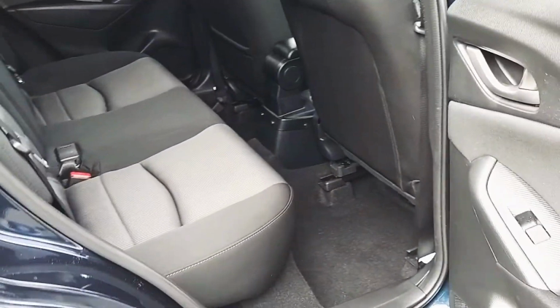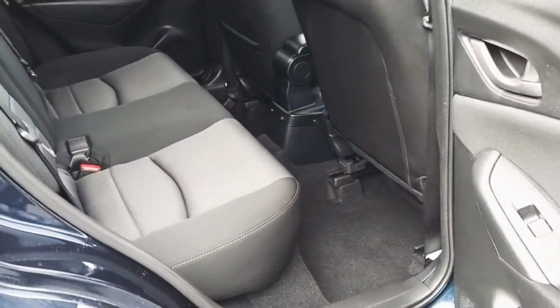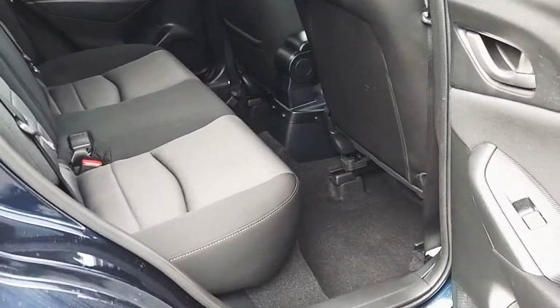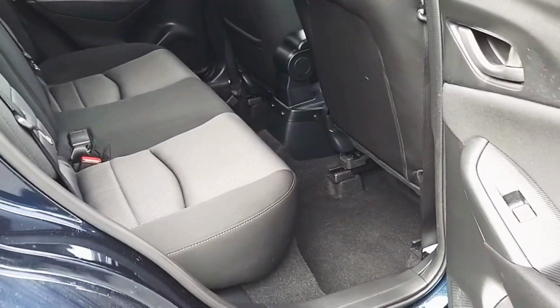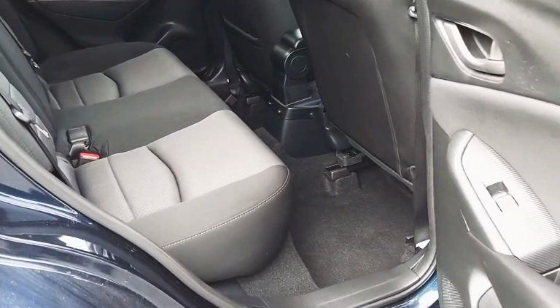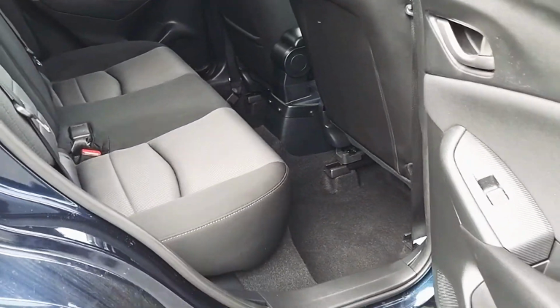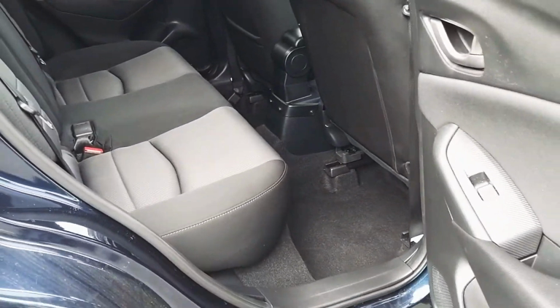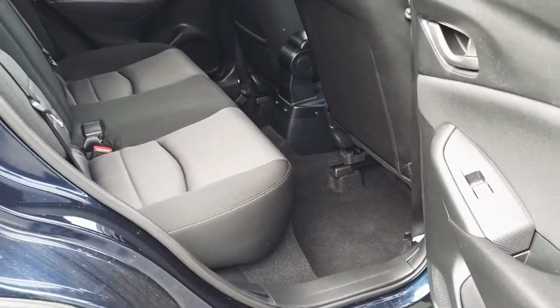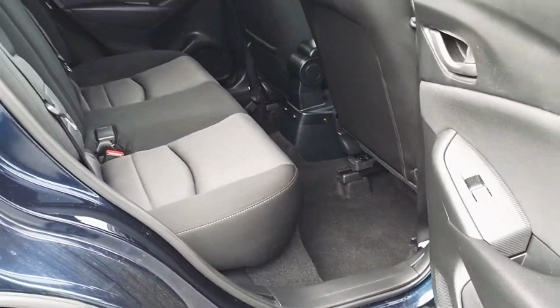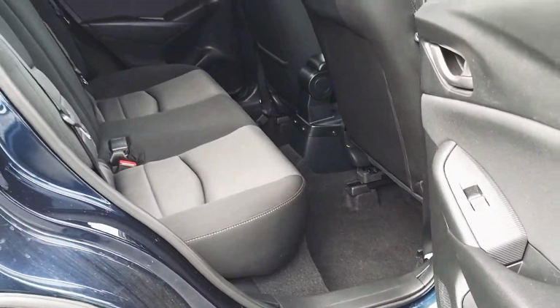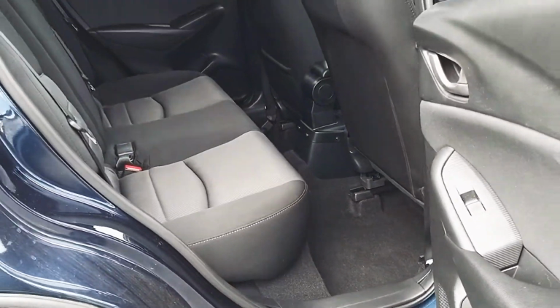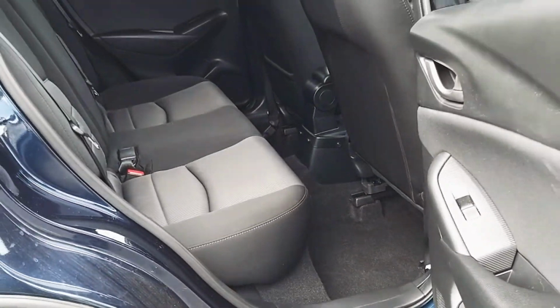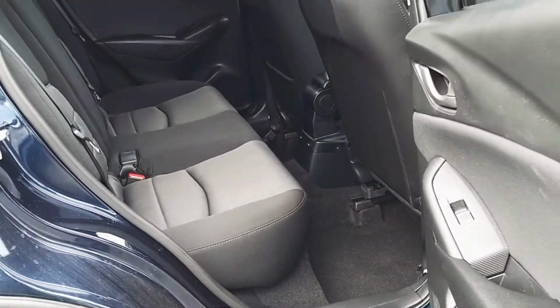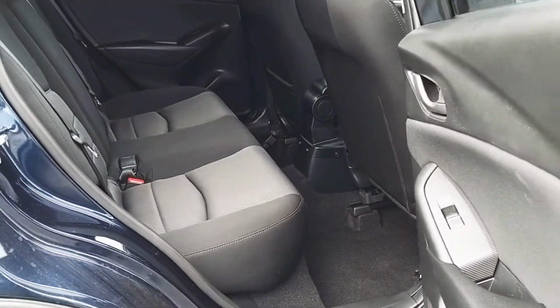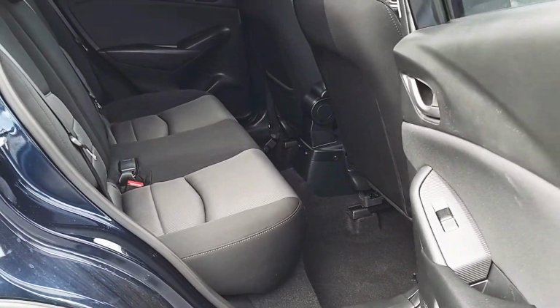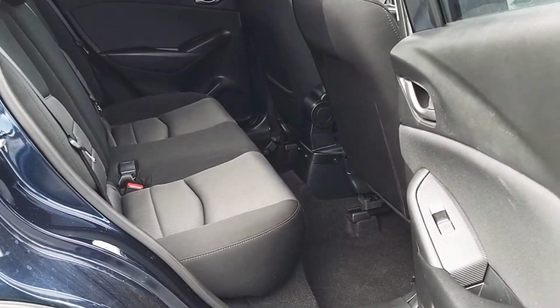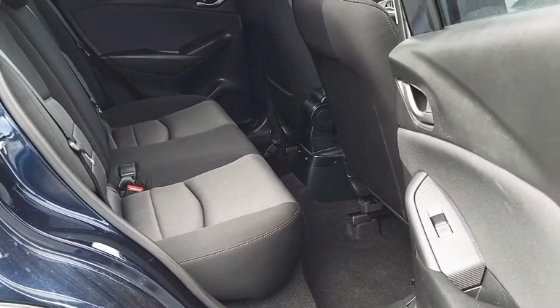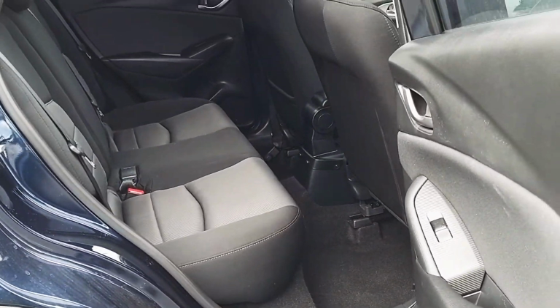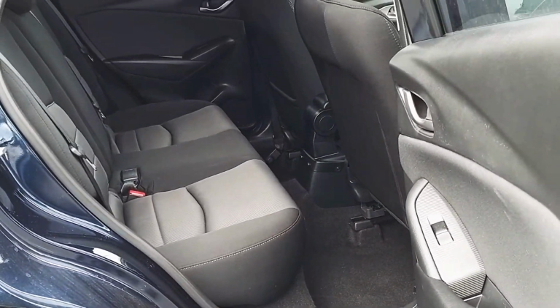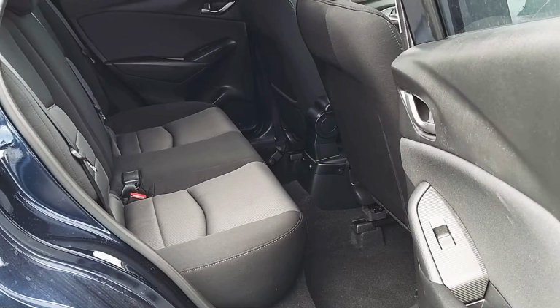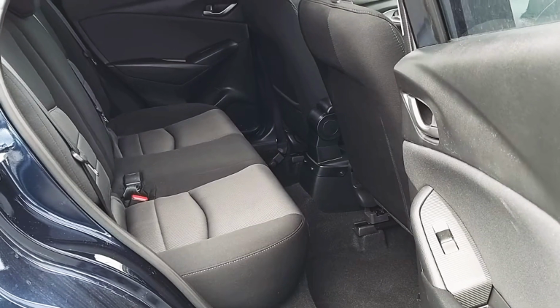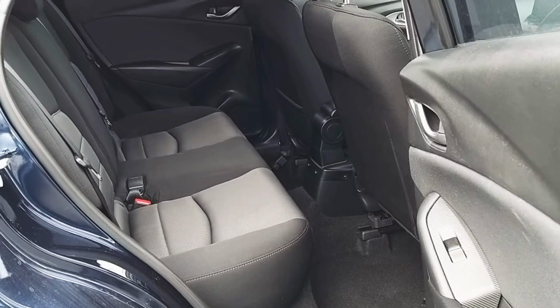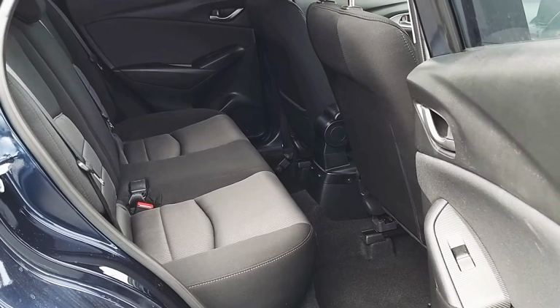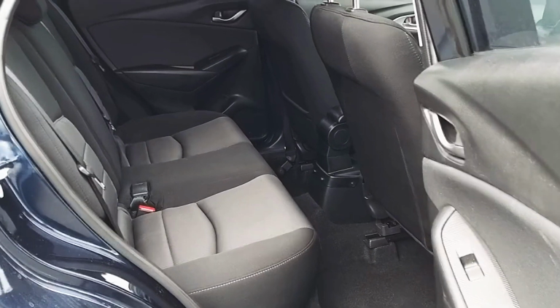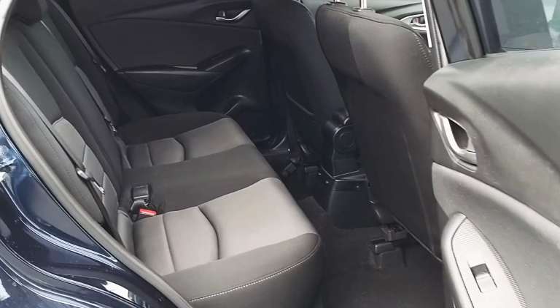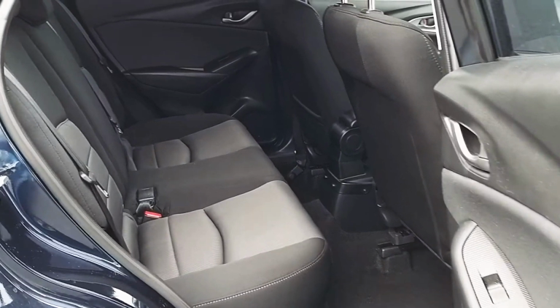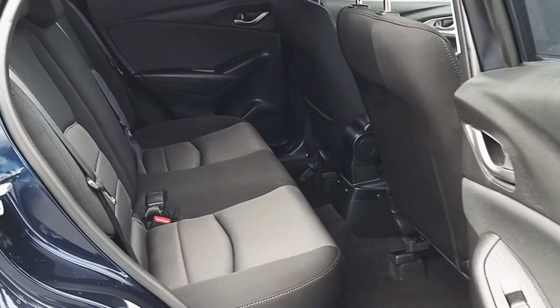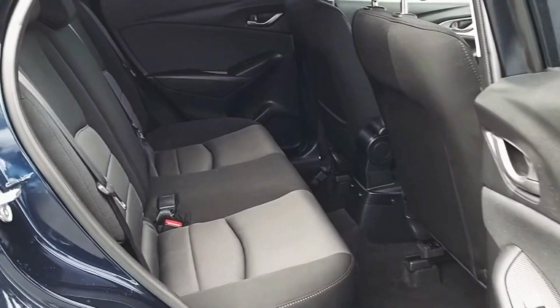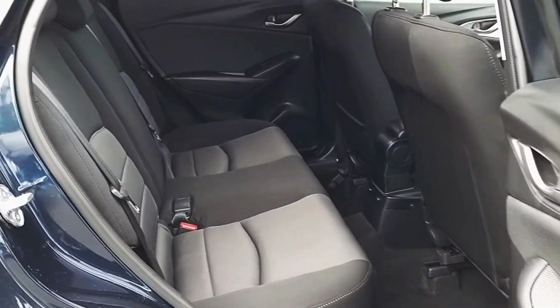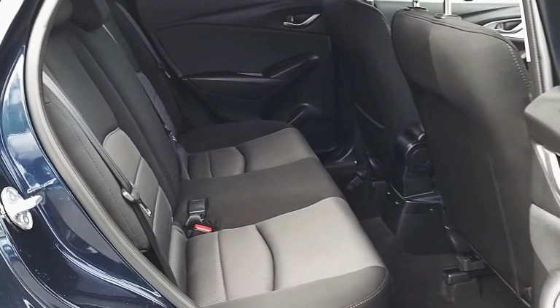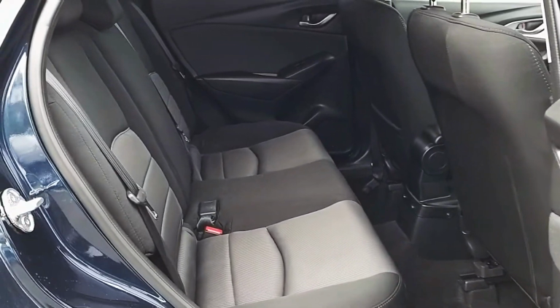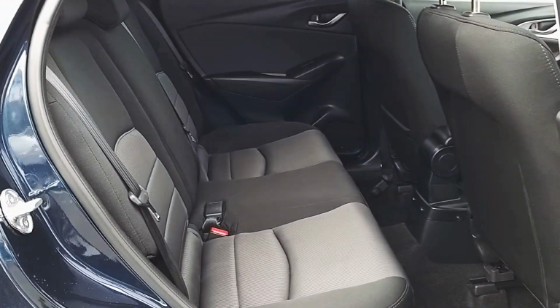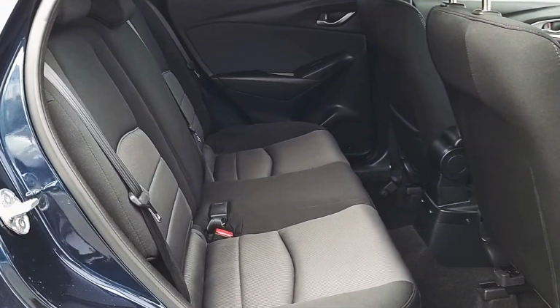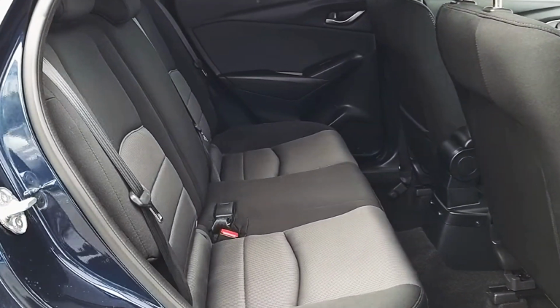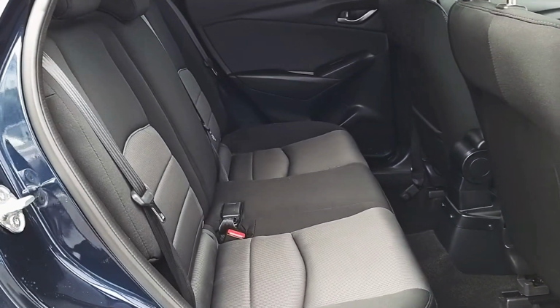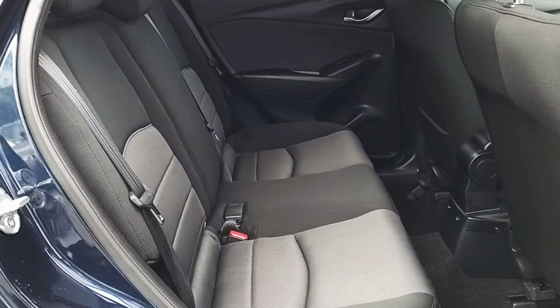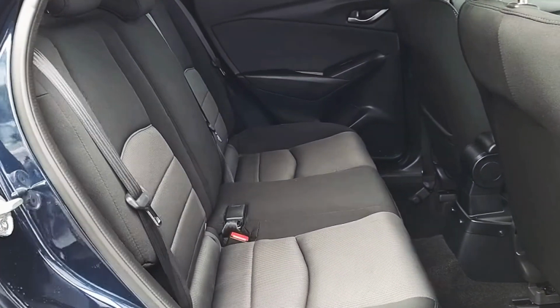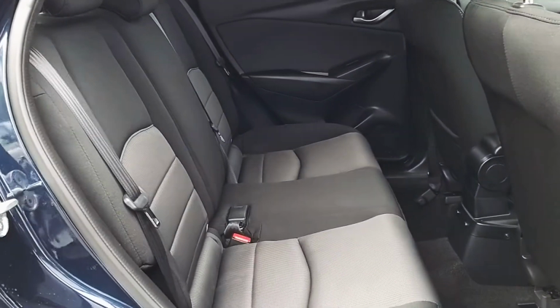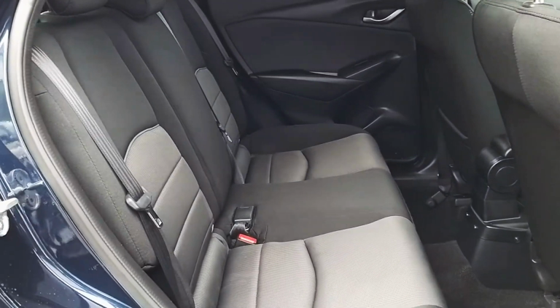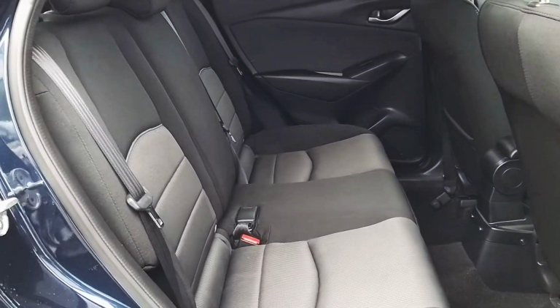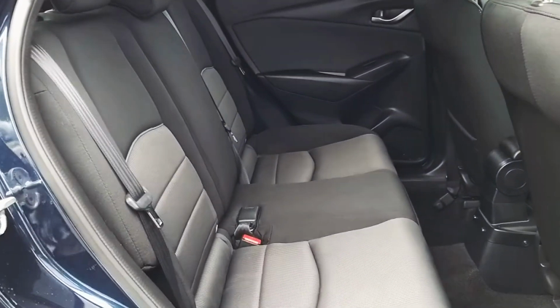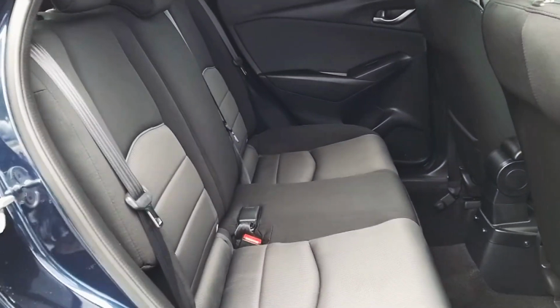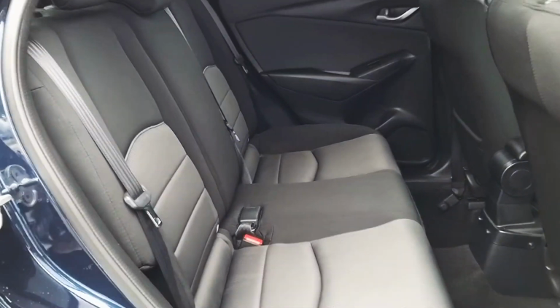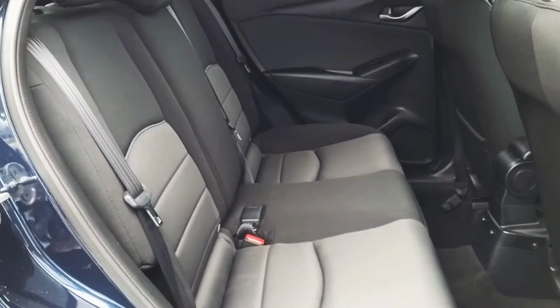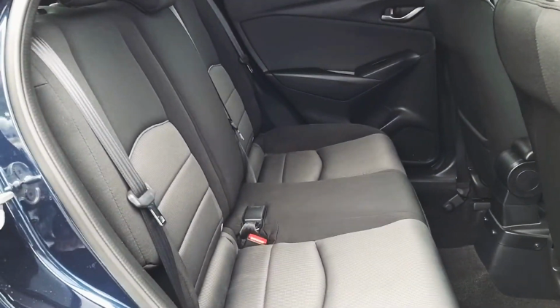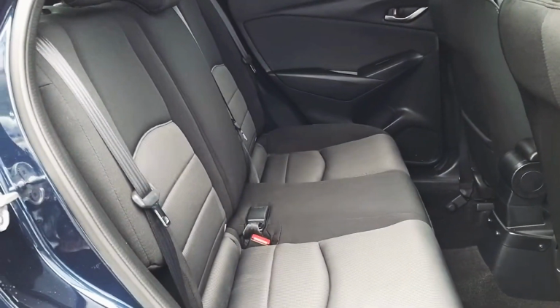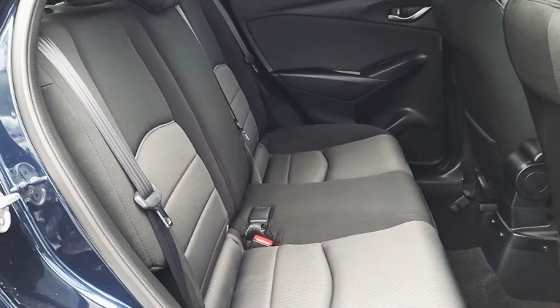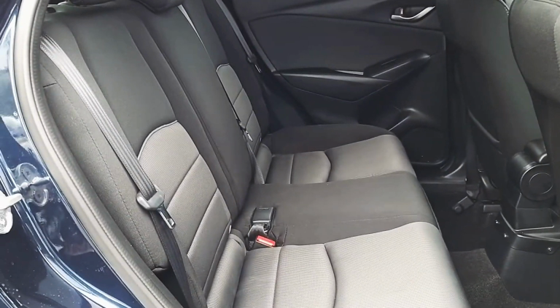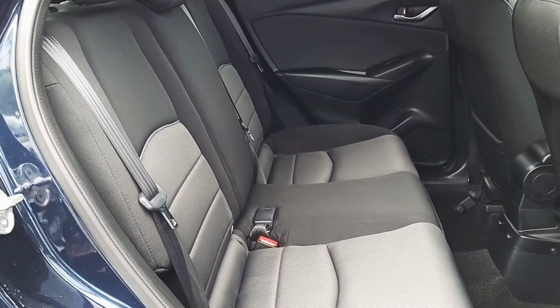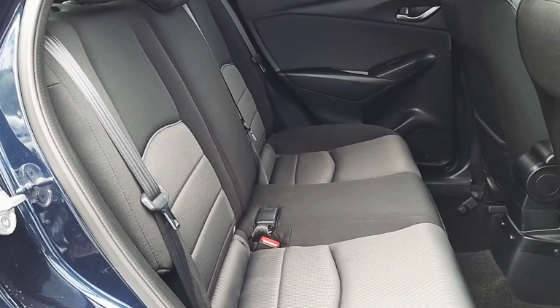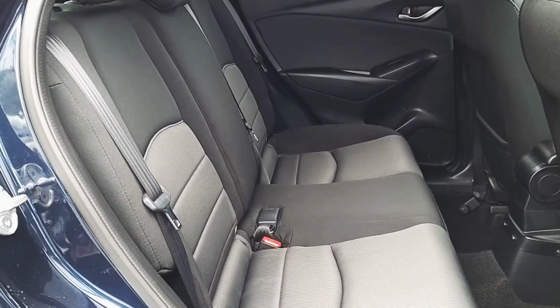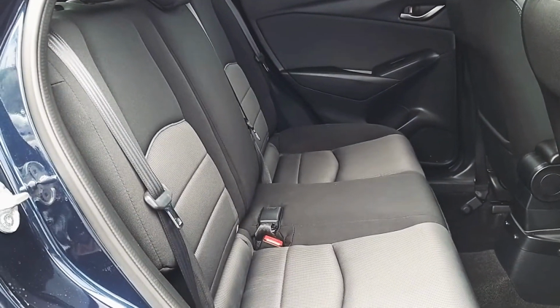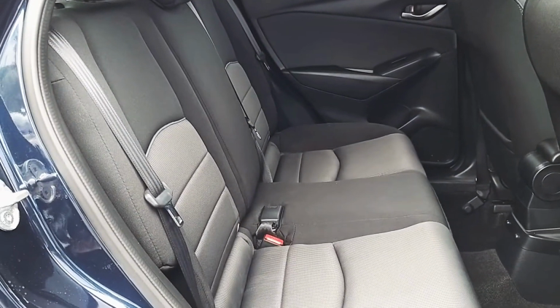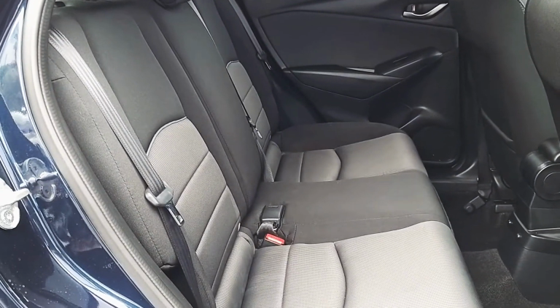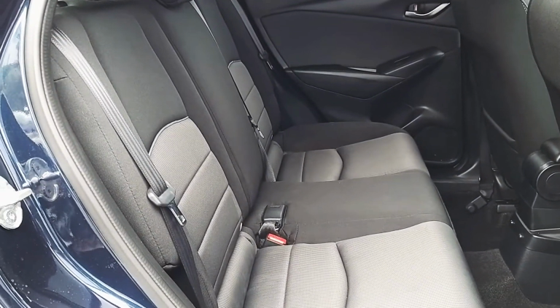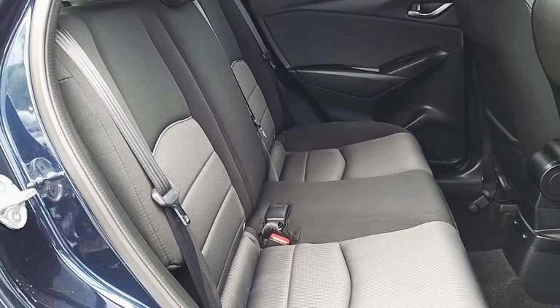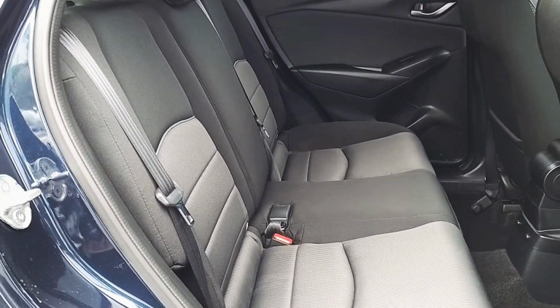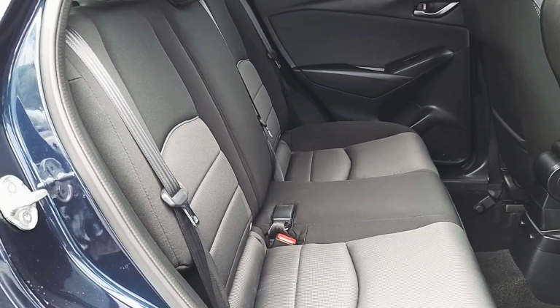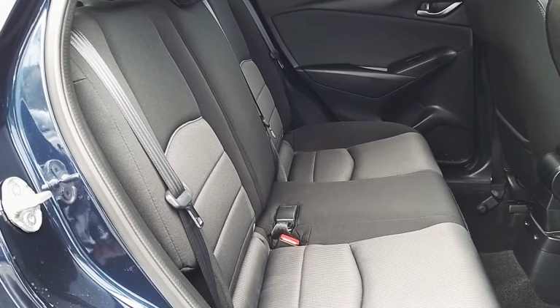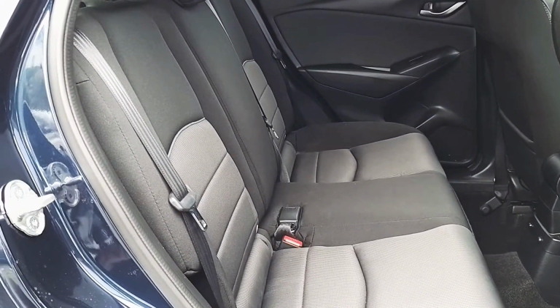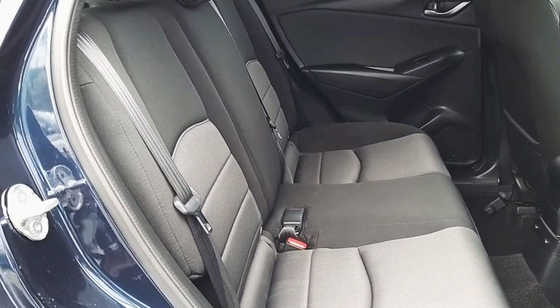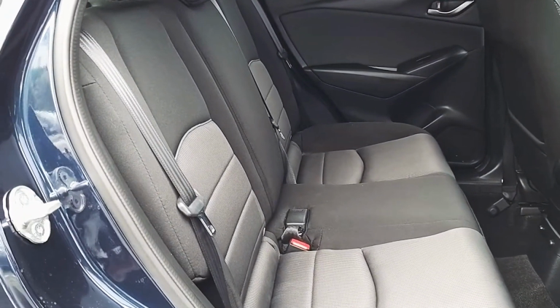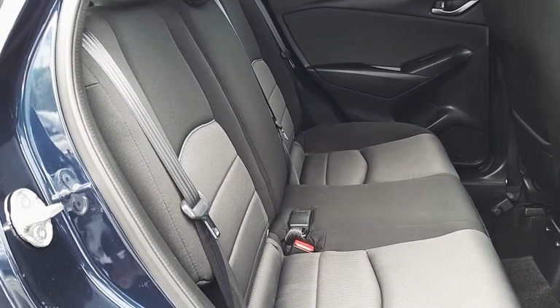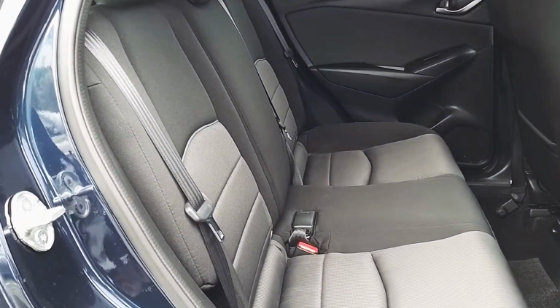As you can see there's plenty of leg room here in the back. We also have three full-size seat belts as well as Isofix points.